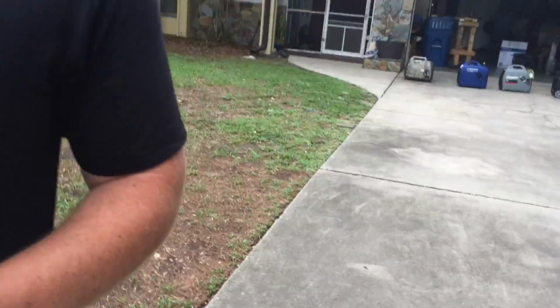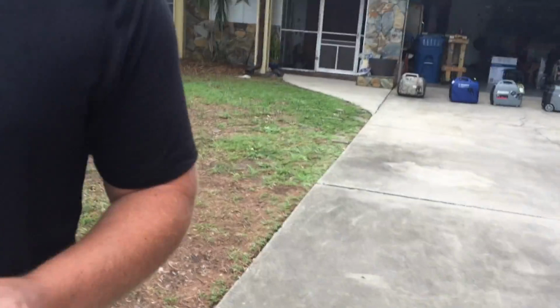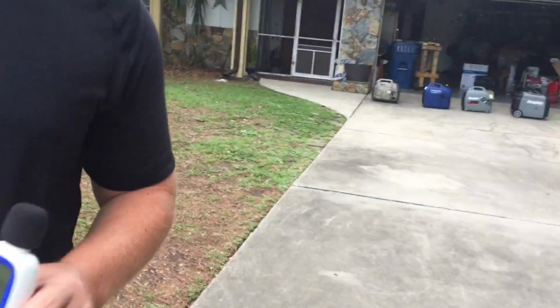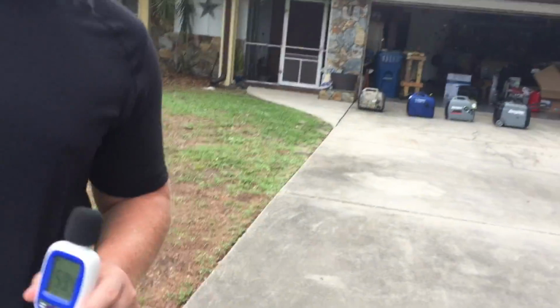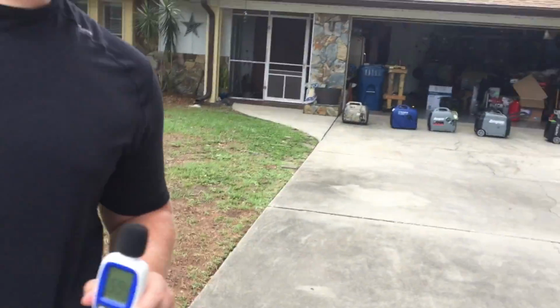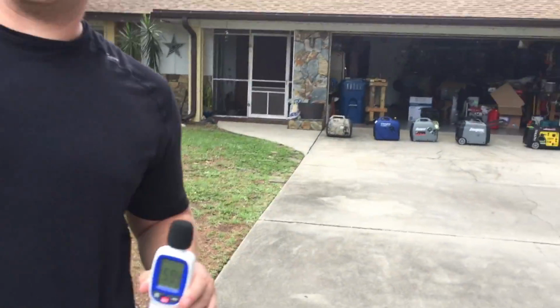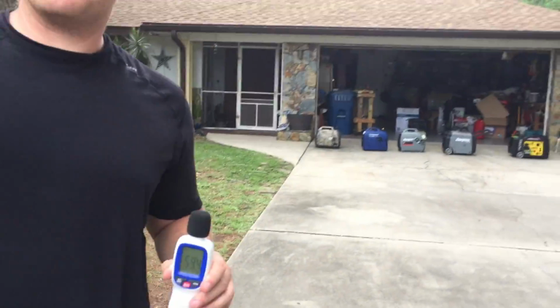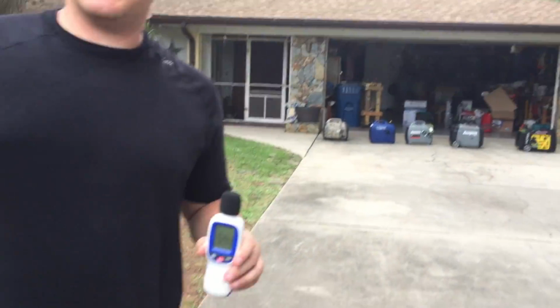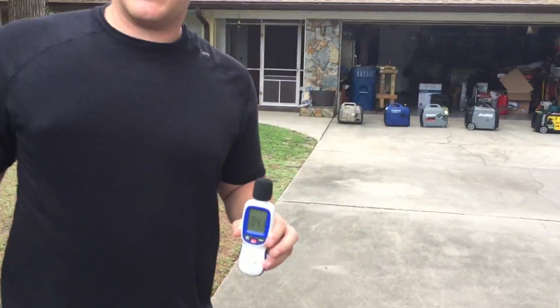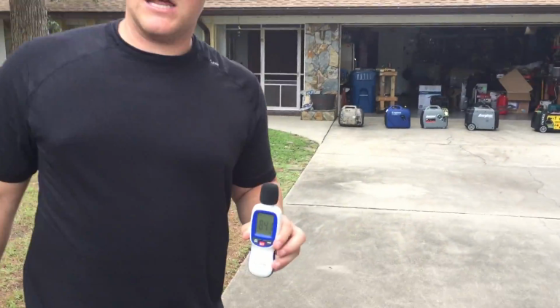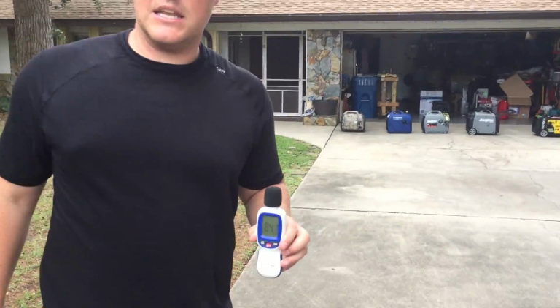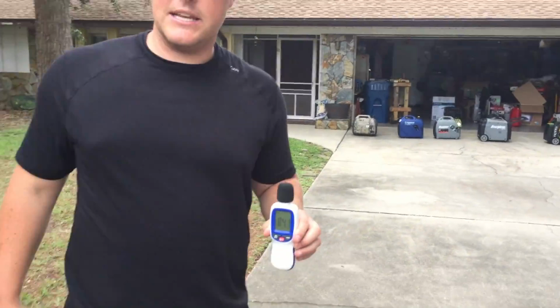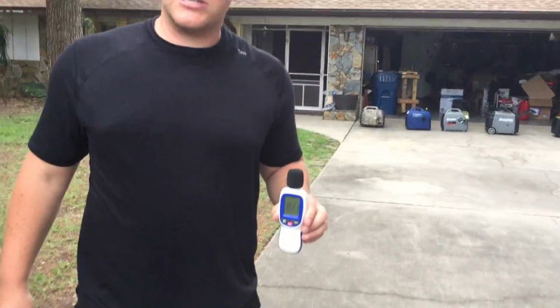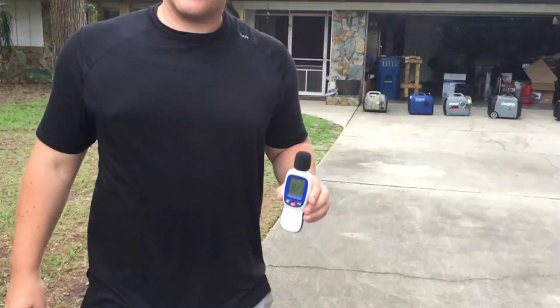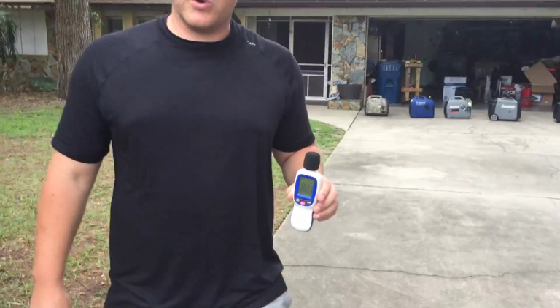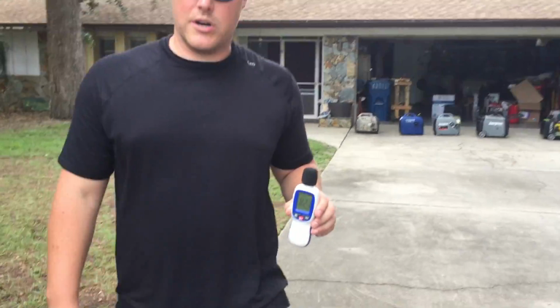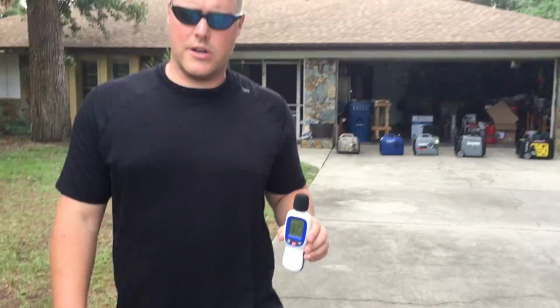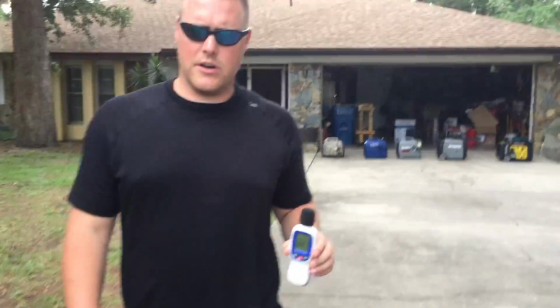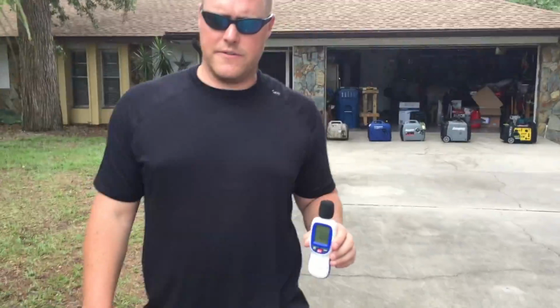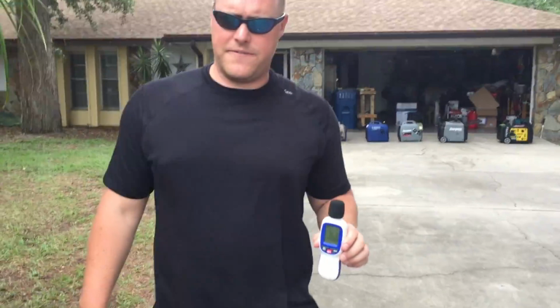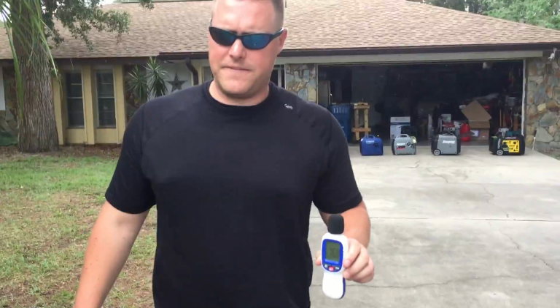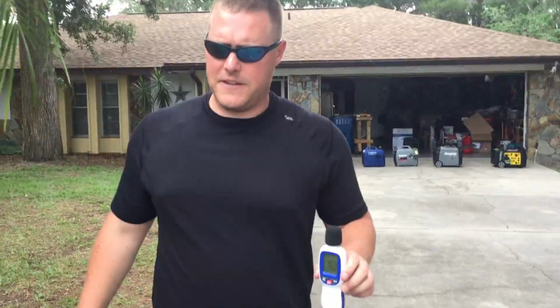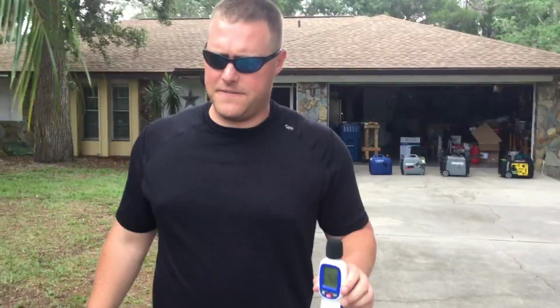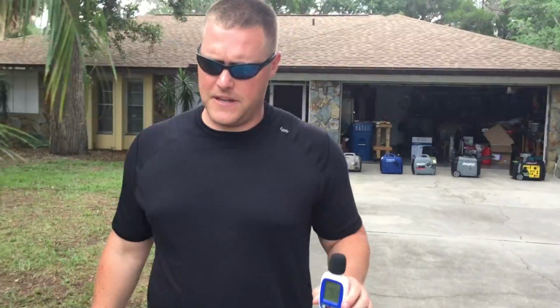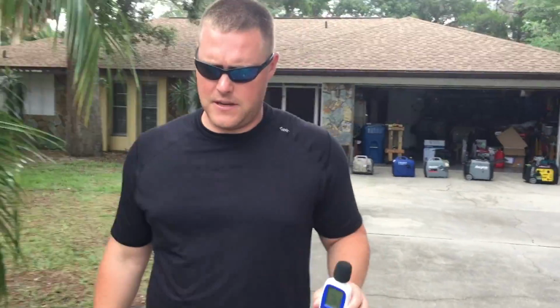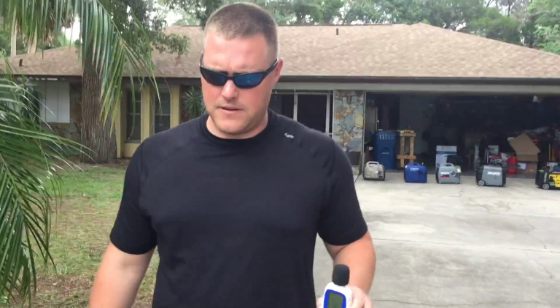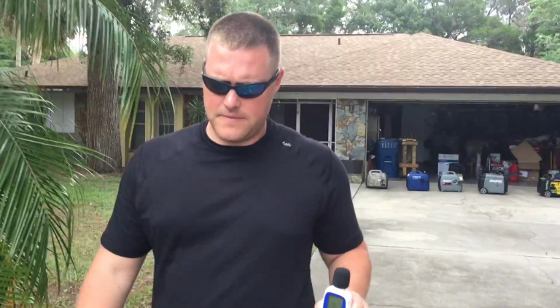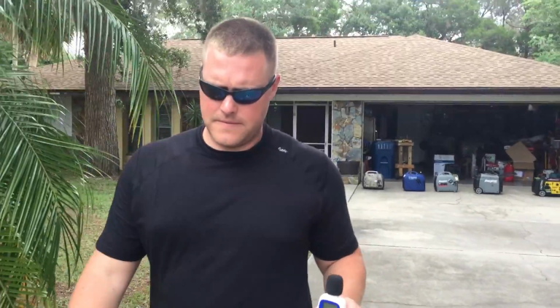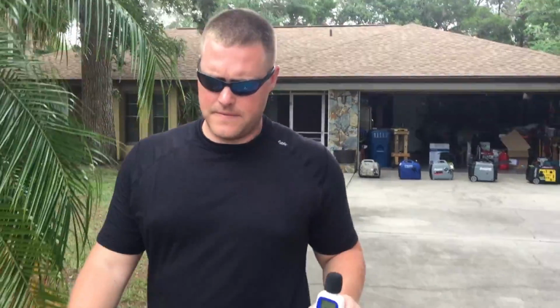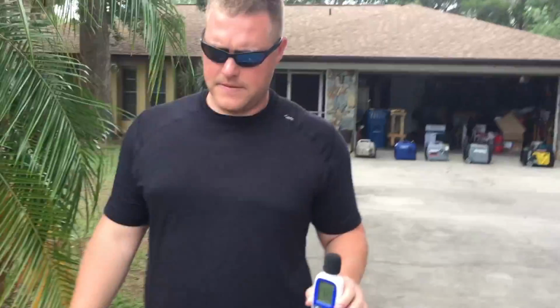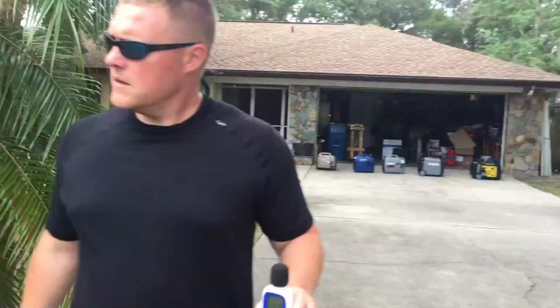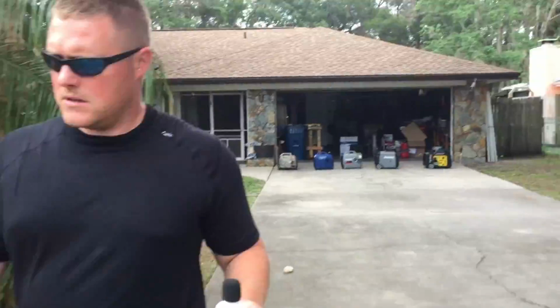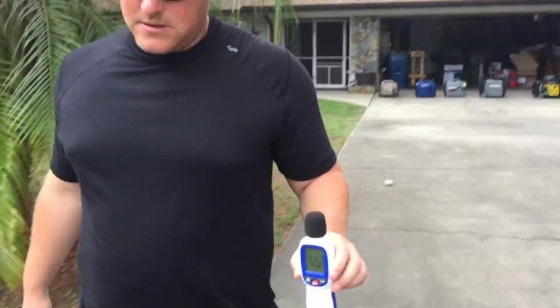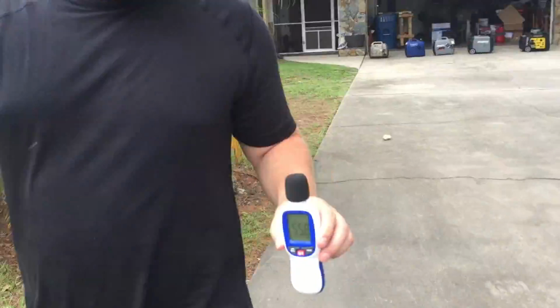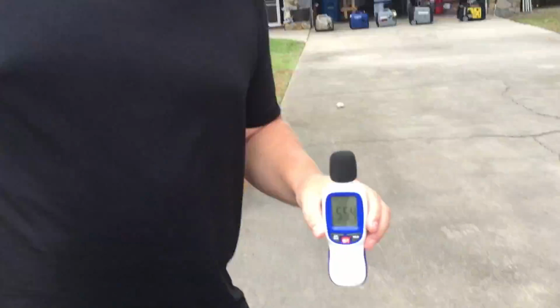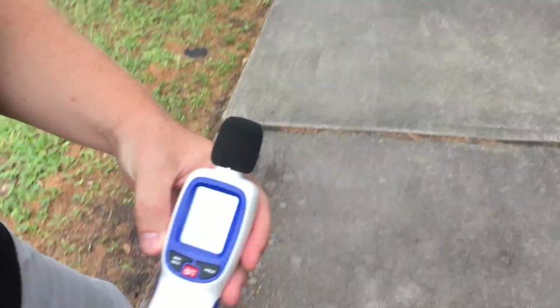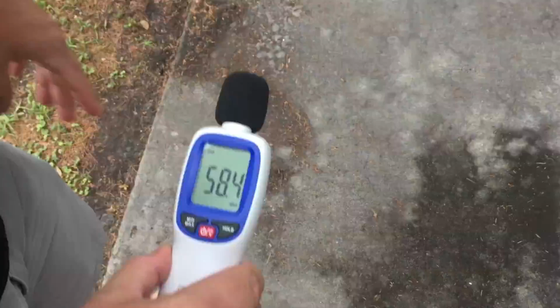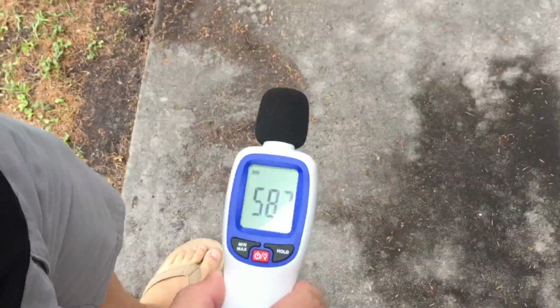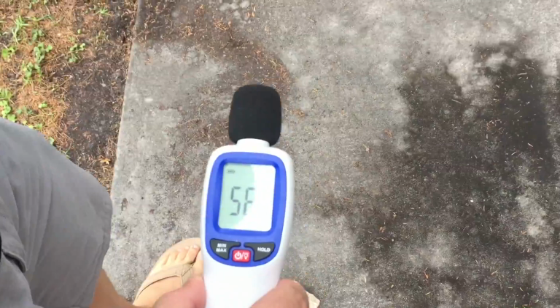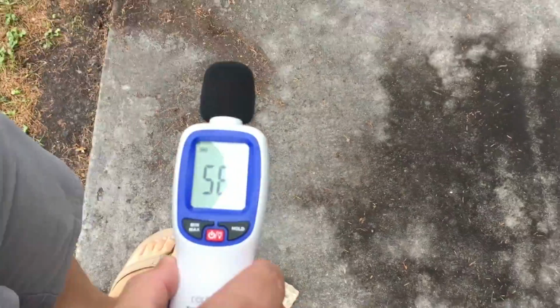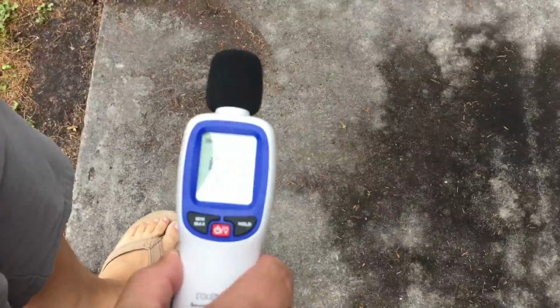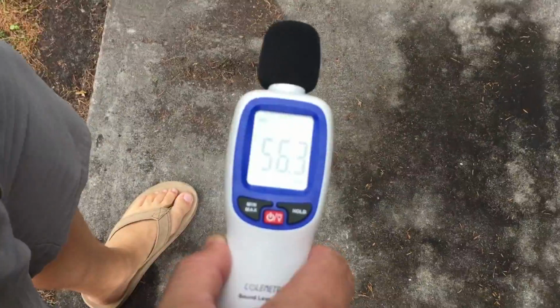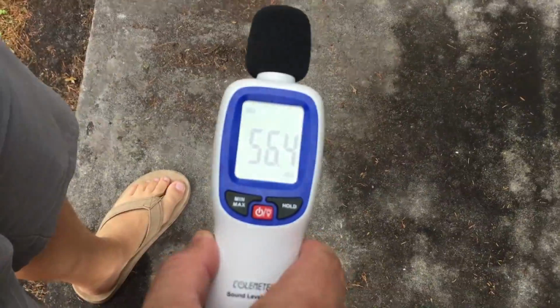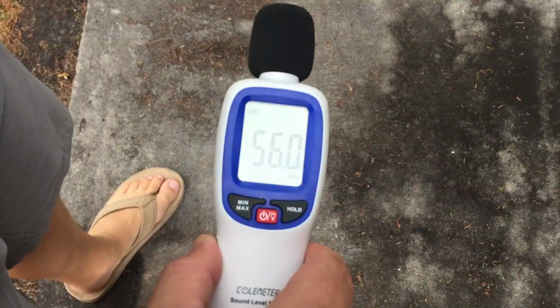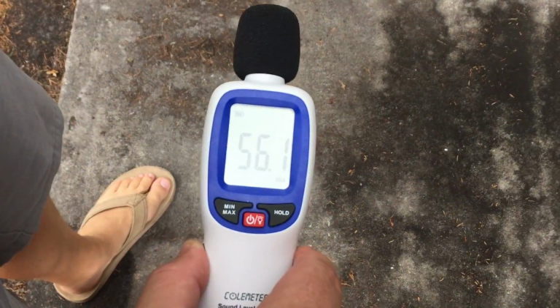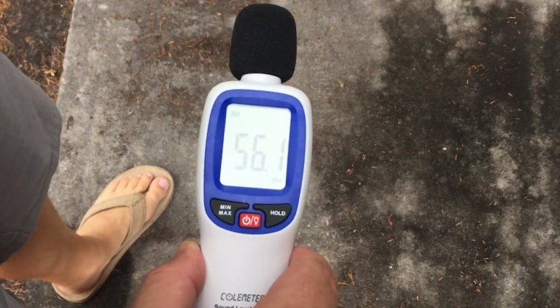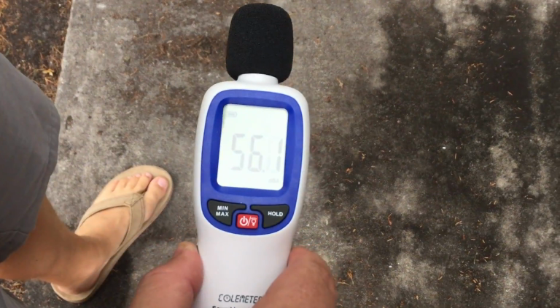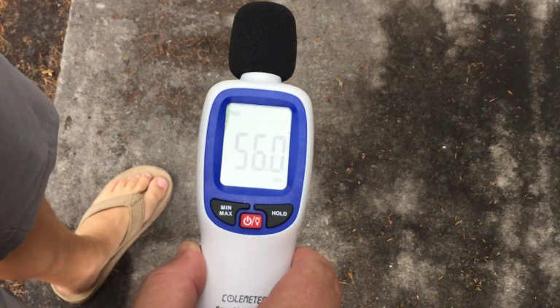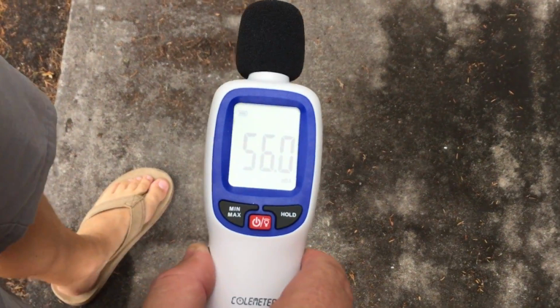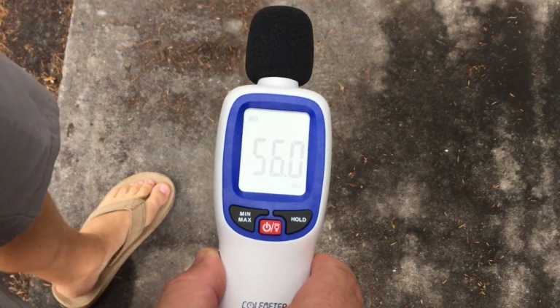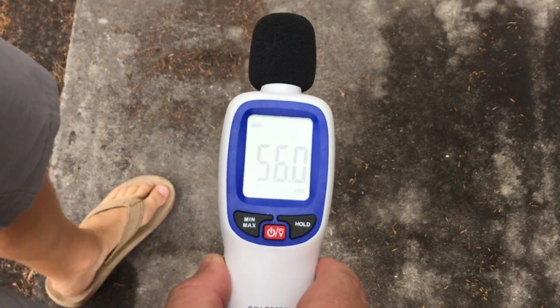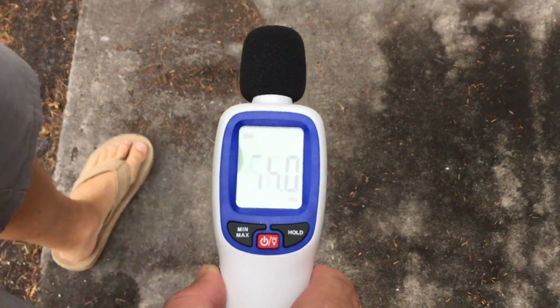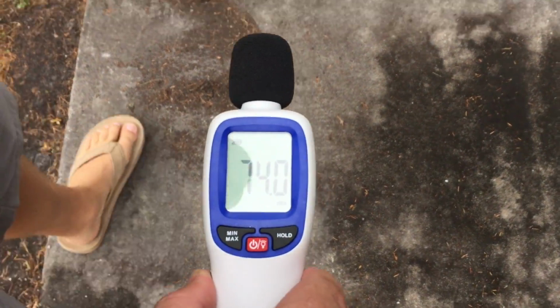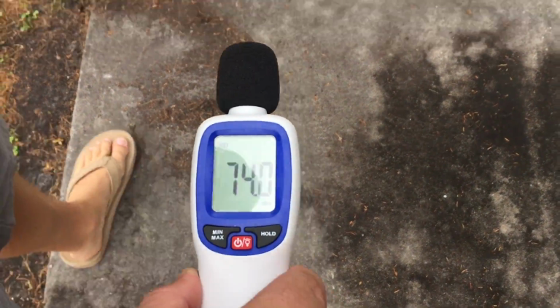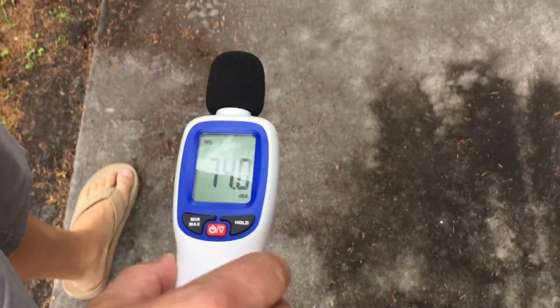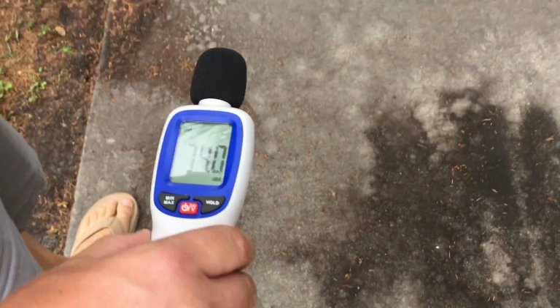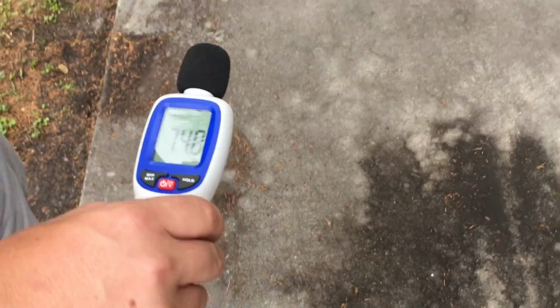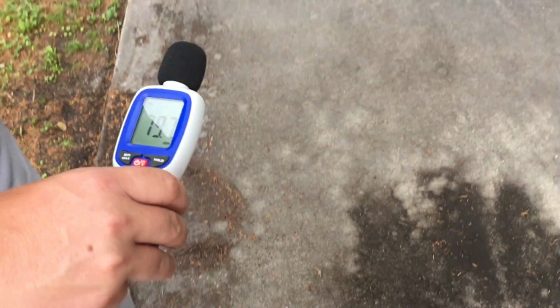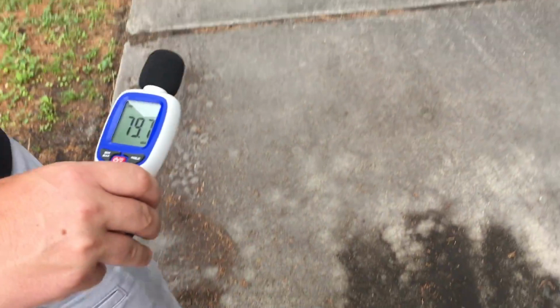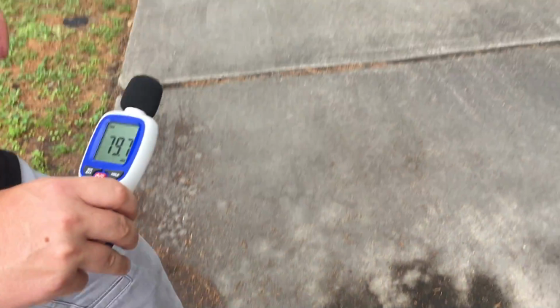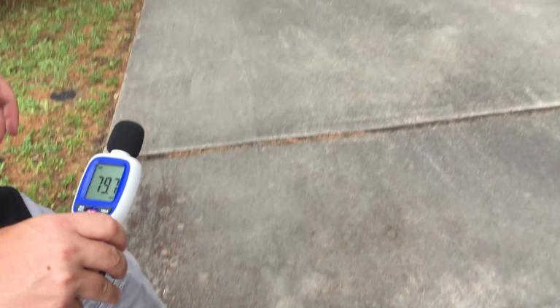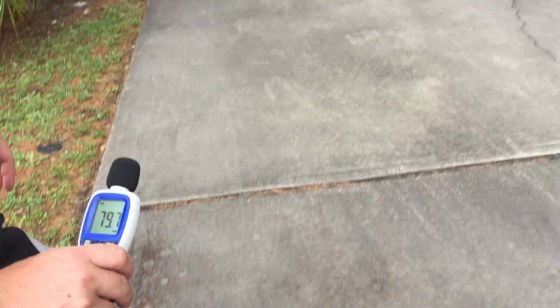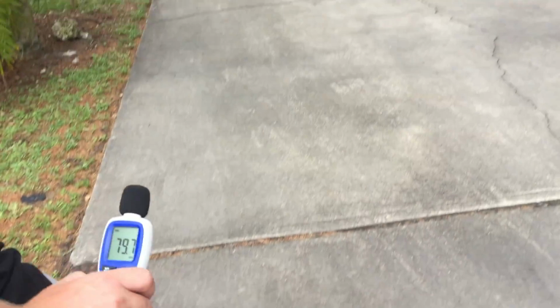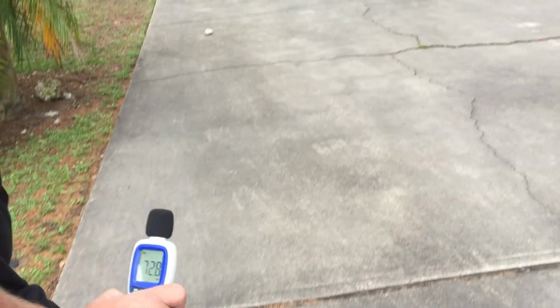And last but not least, we're going to go to 50 feet: 56 decibels at 50 feet.